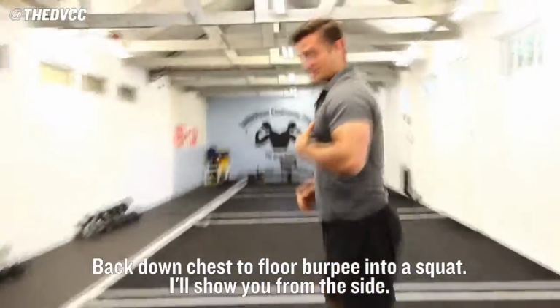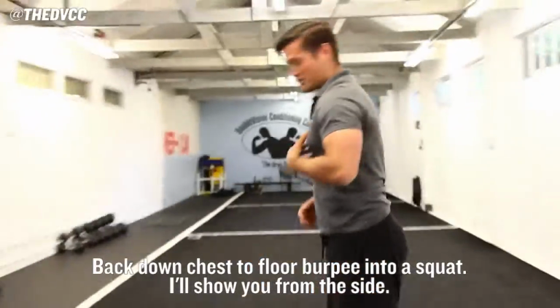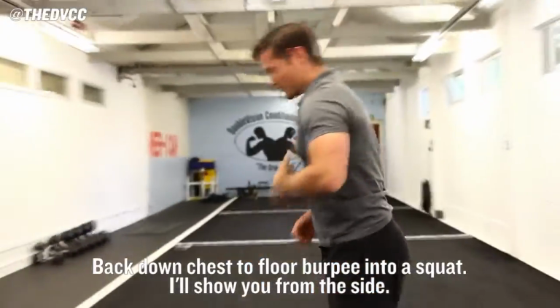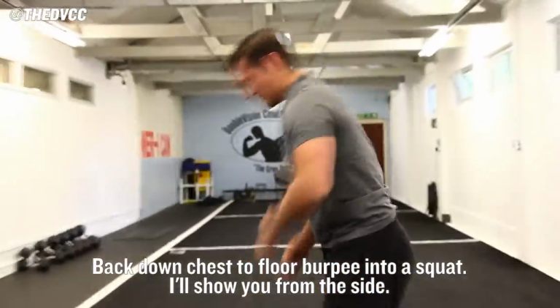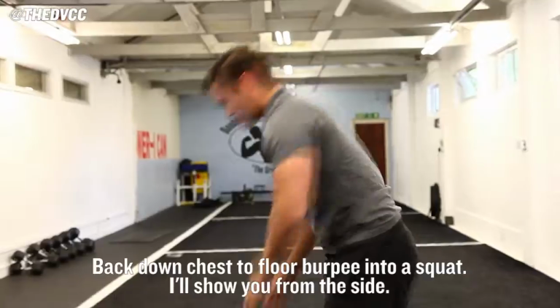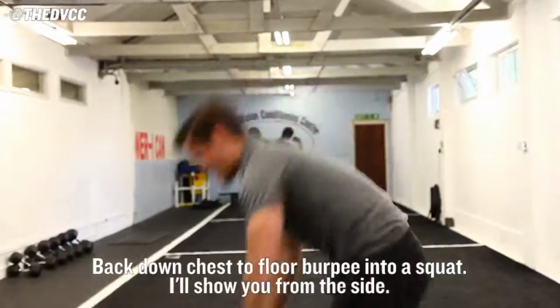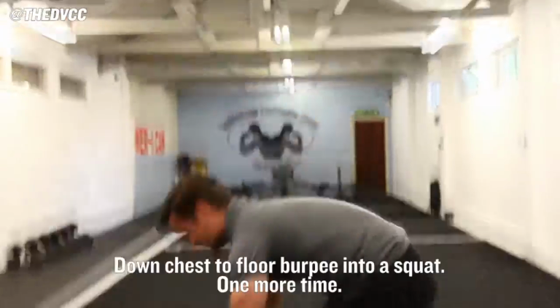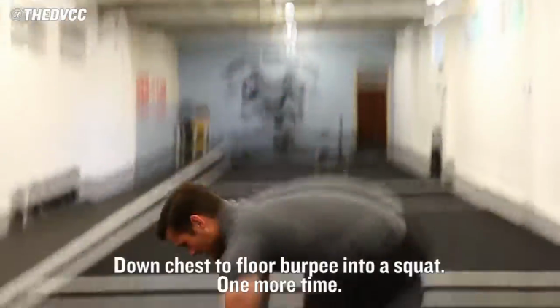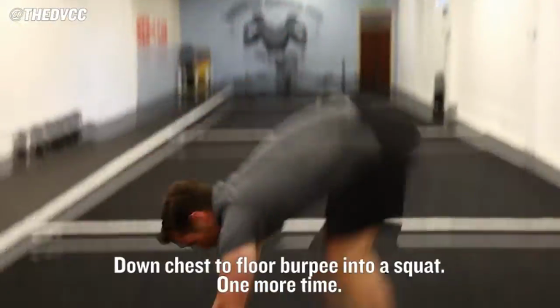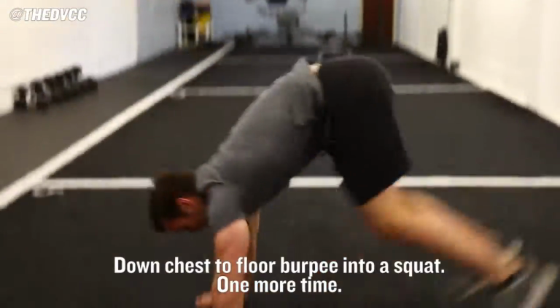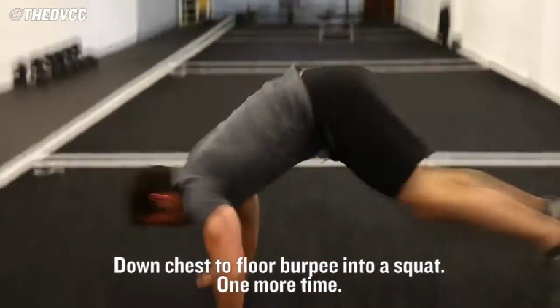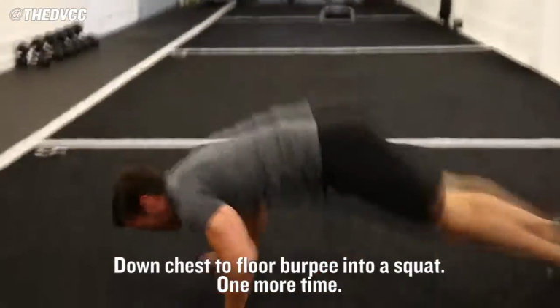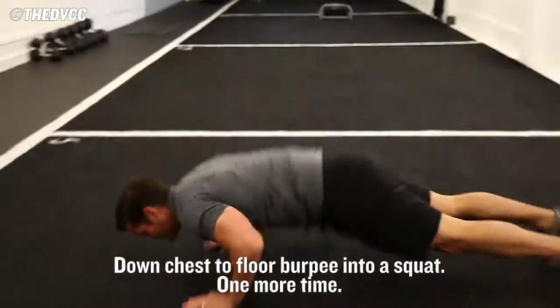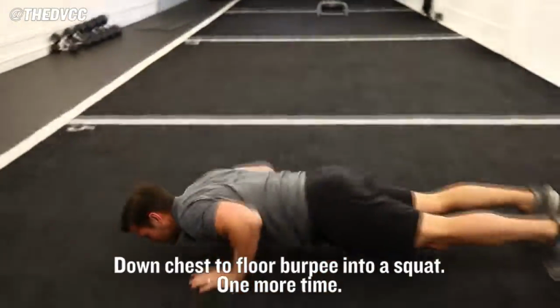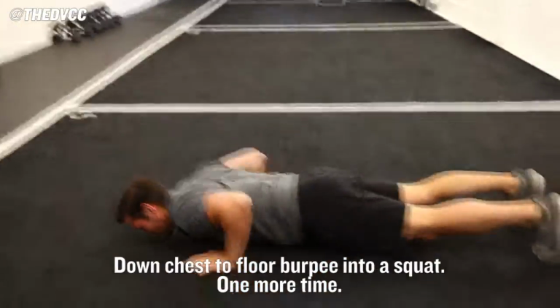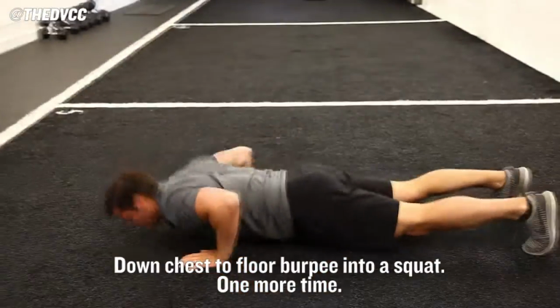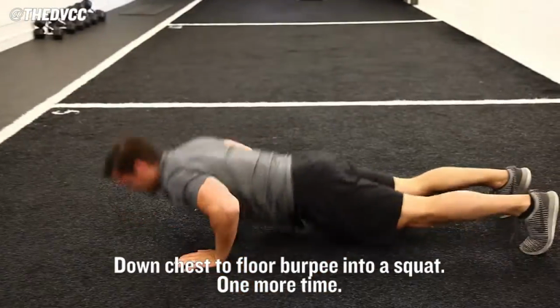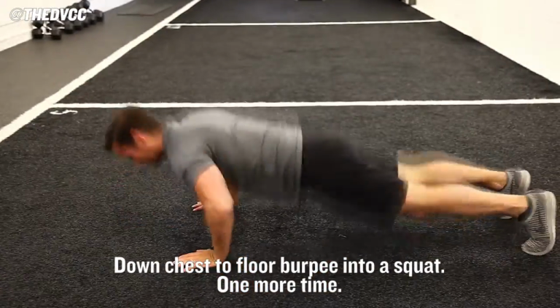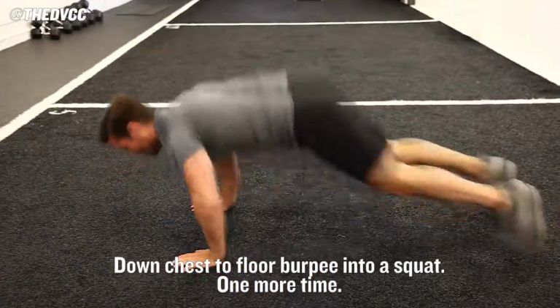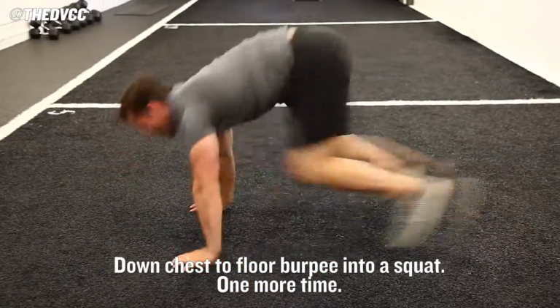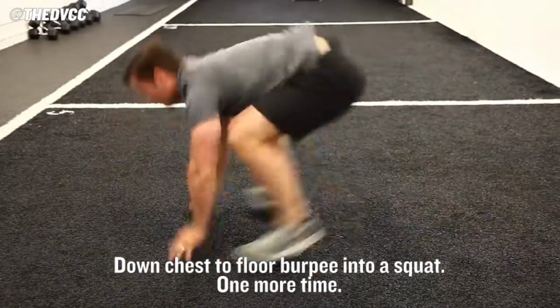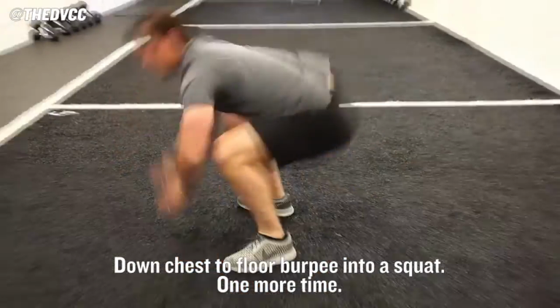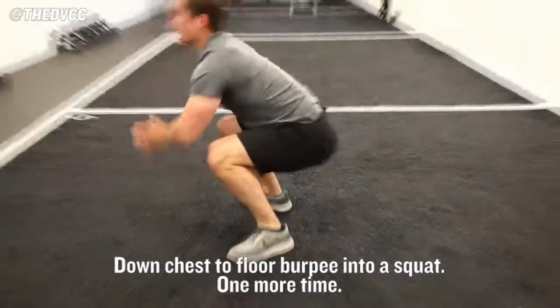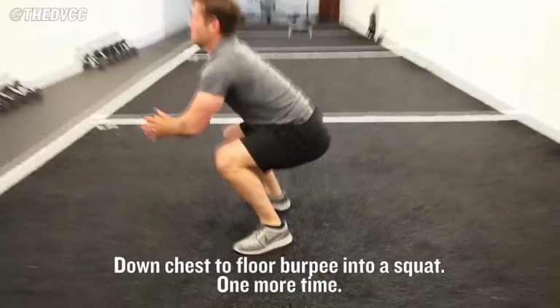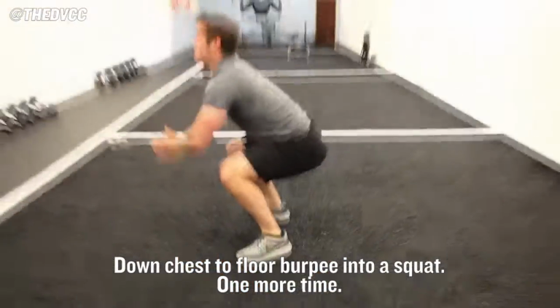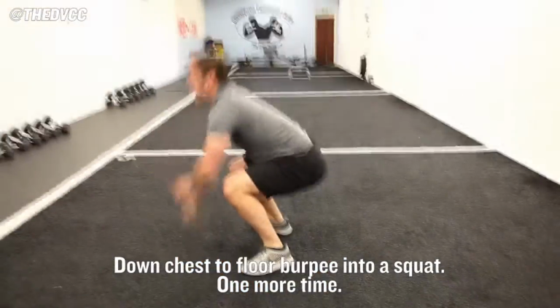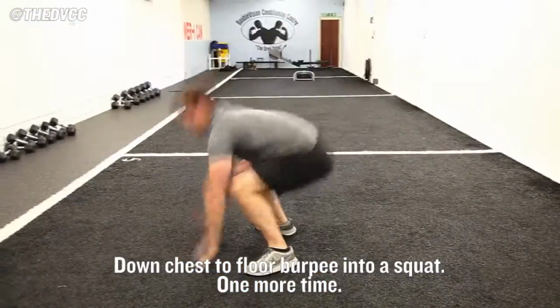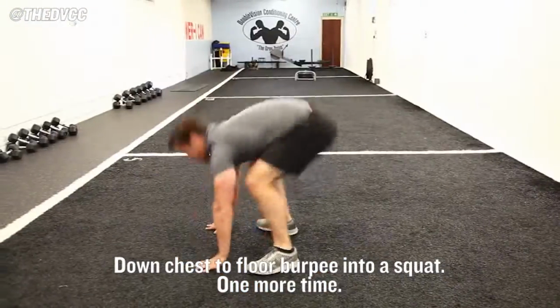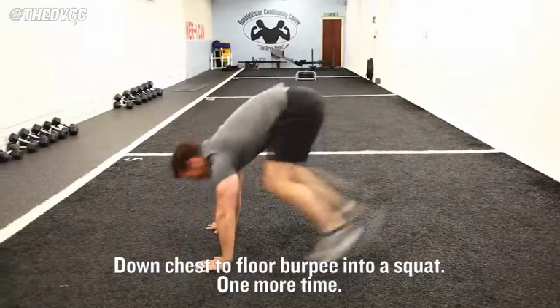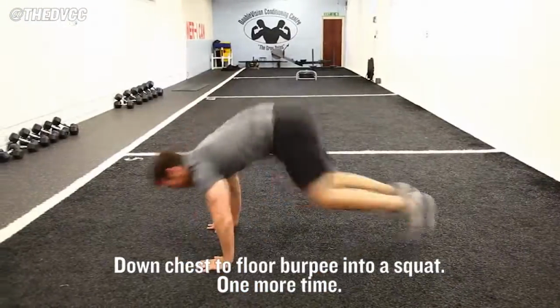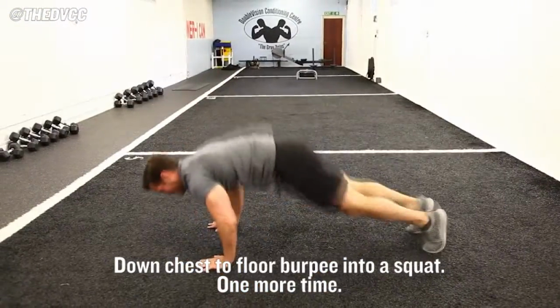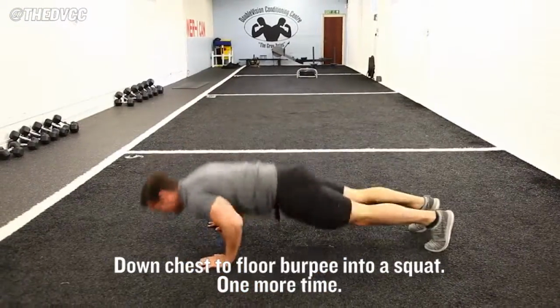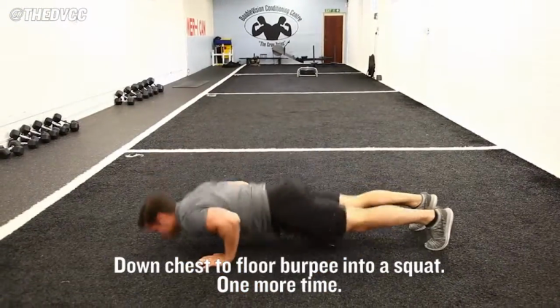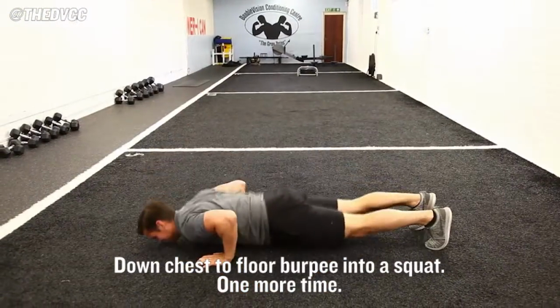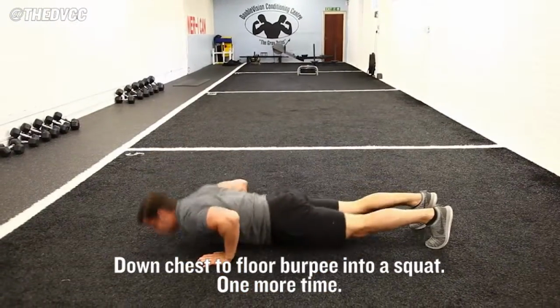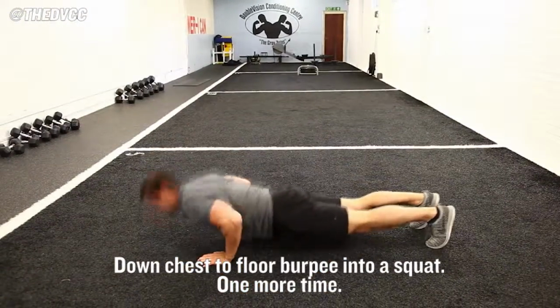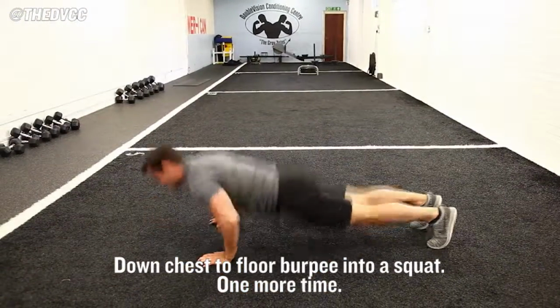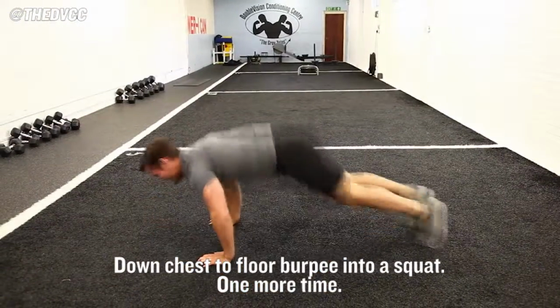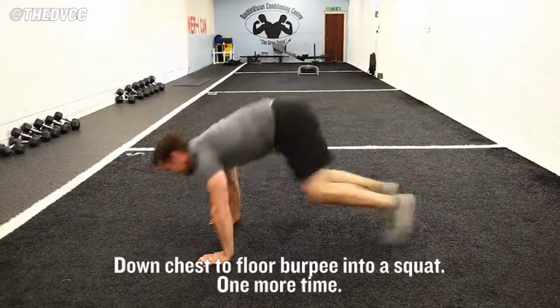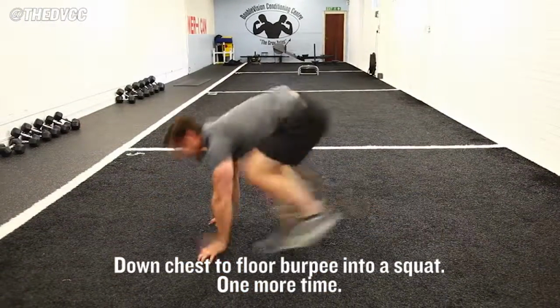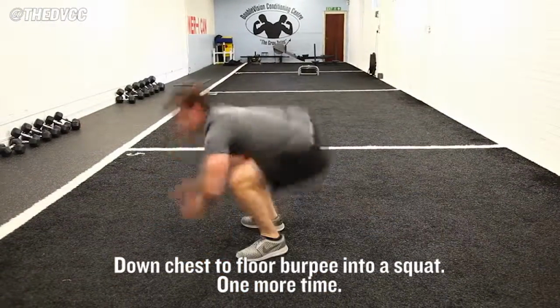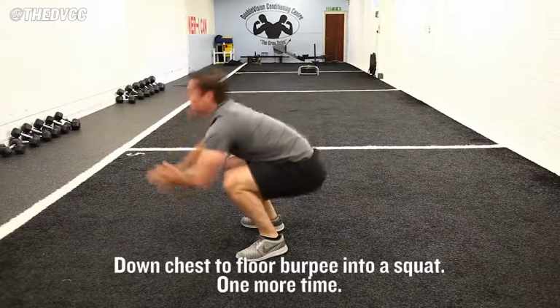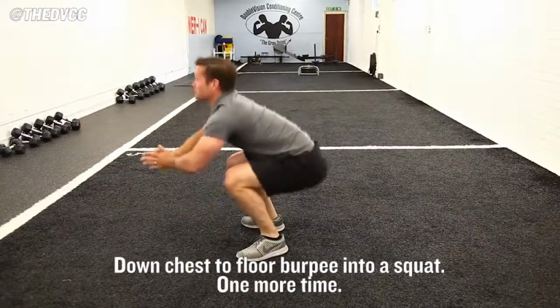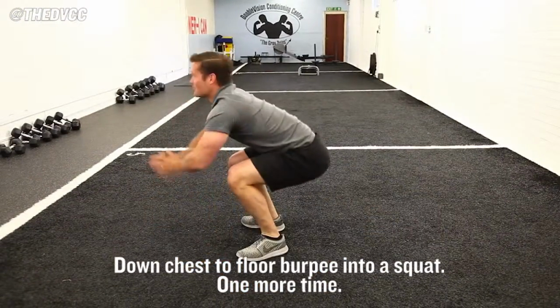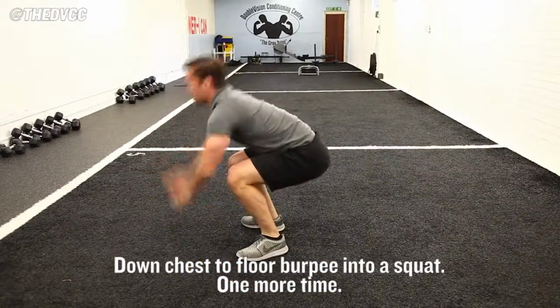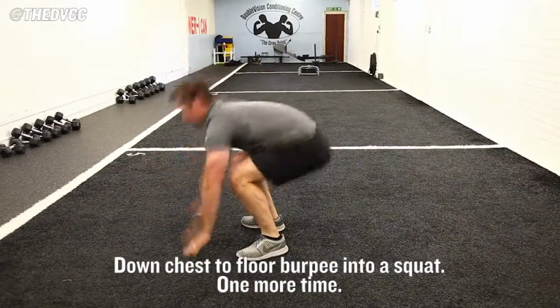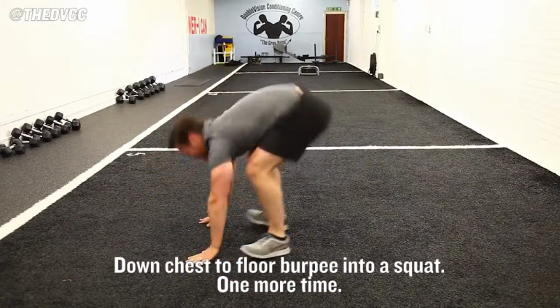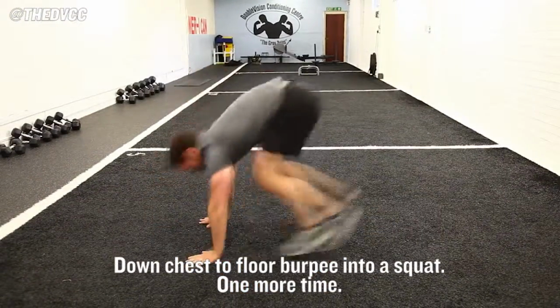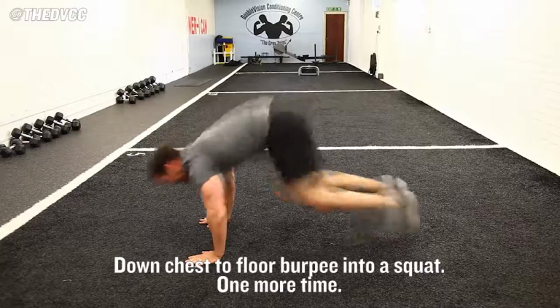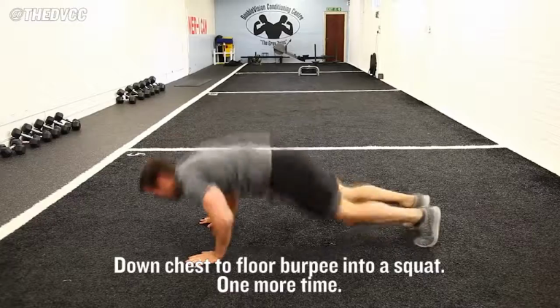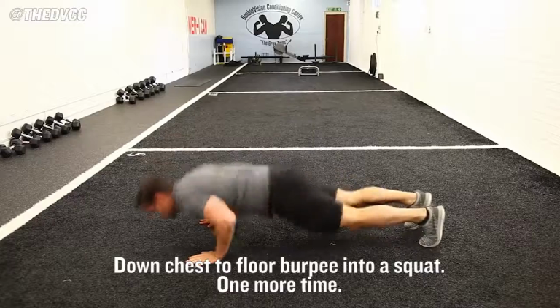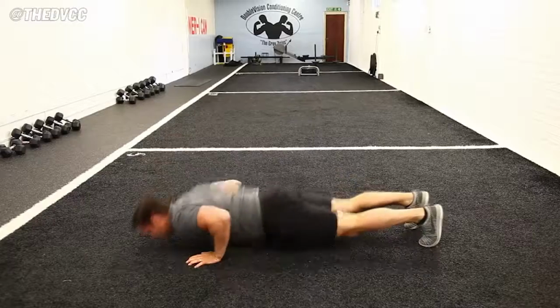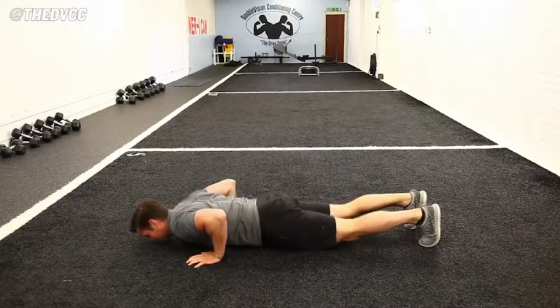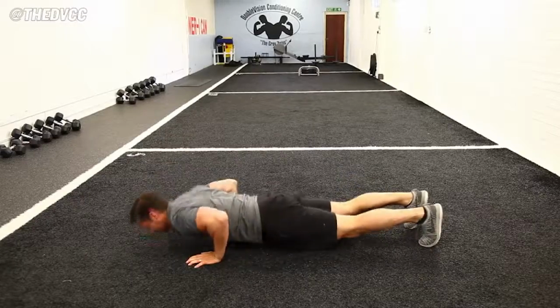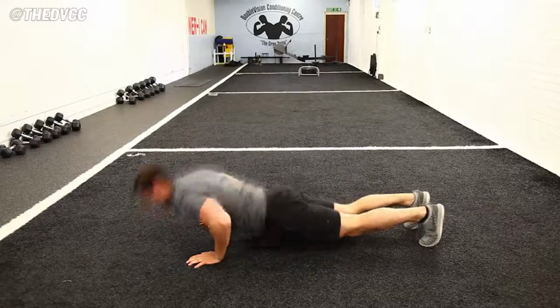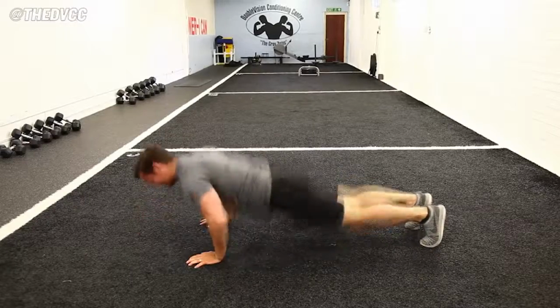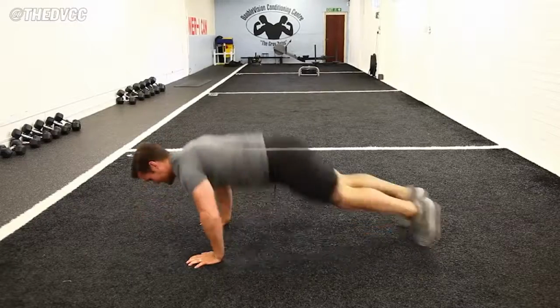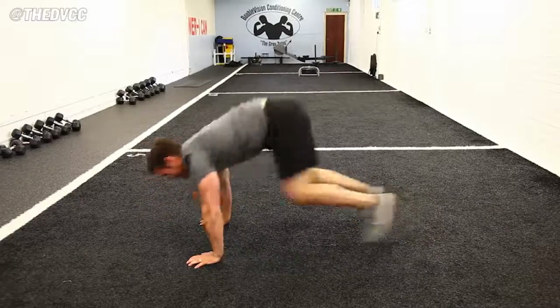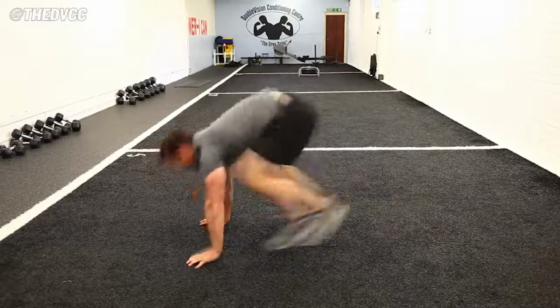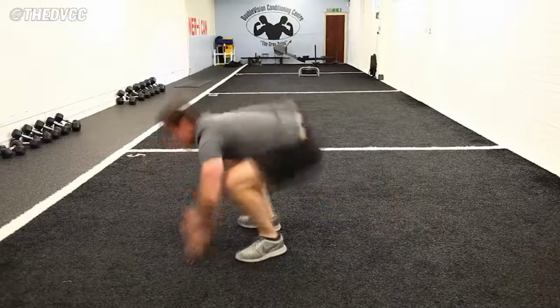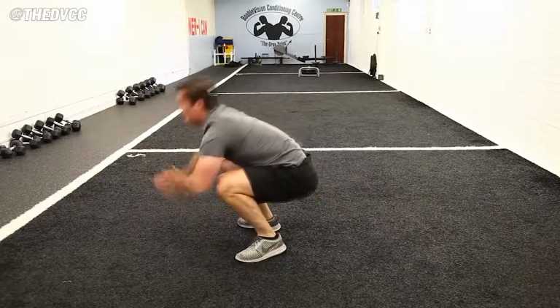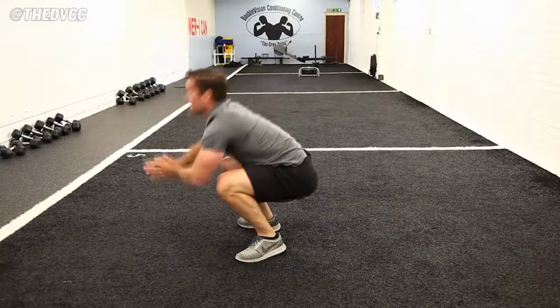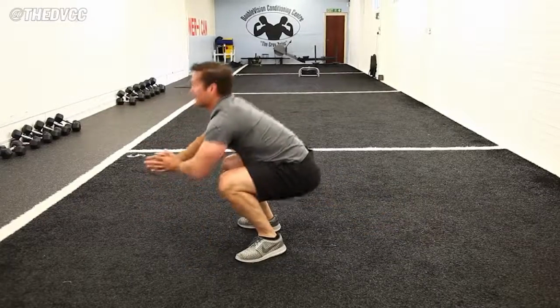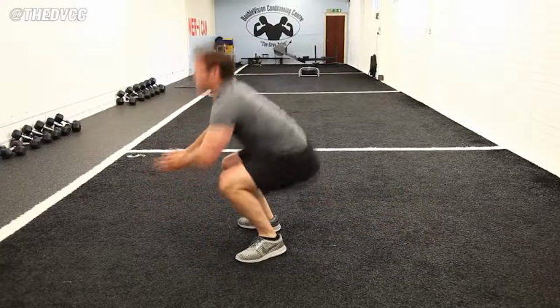So I'll show you from the side: up, chest to floor, burpee, into a squat. One more time — just there.